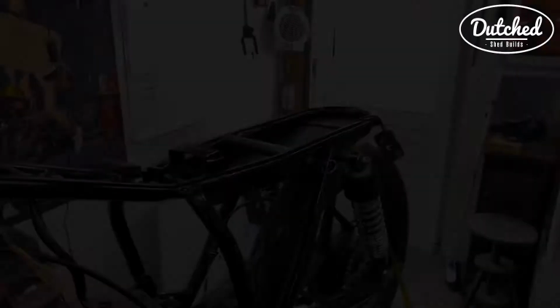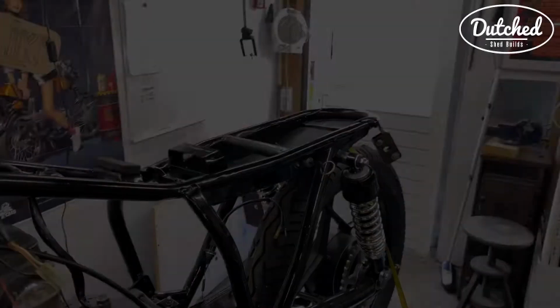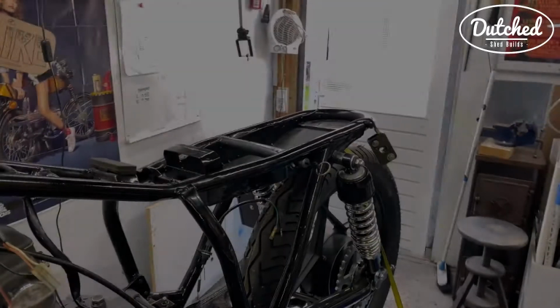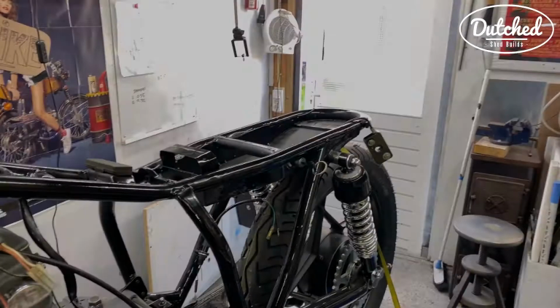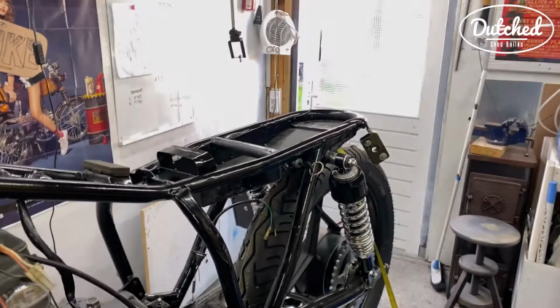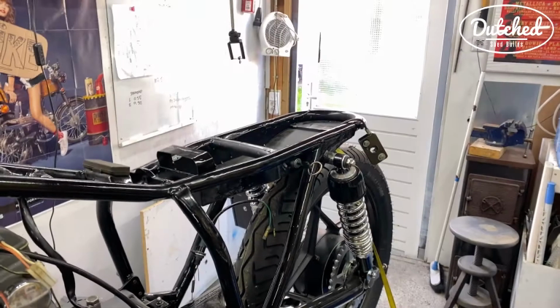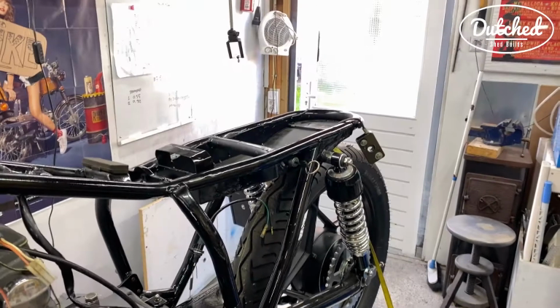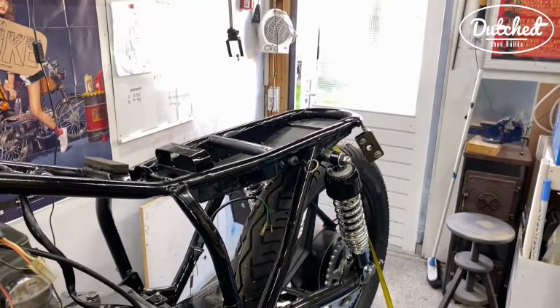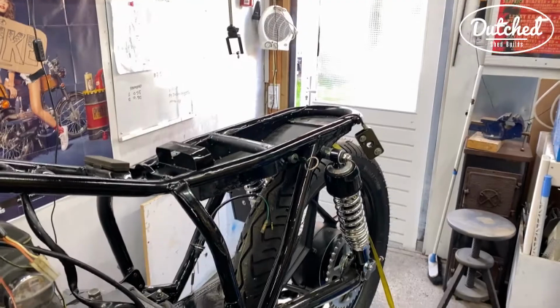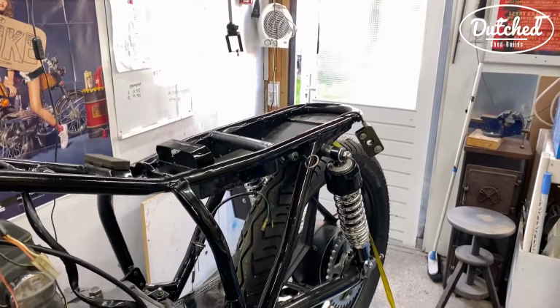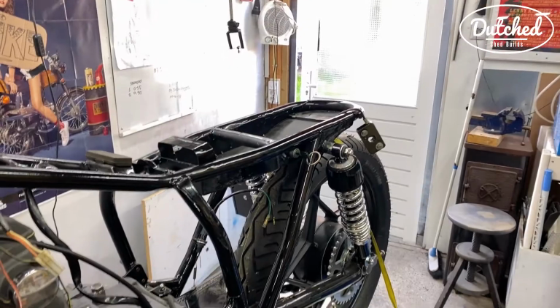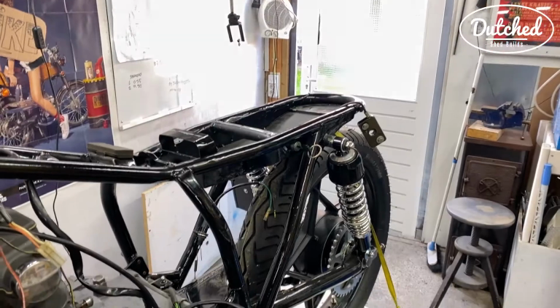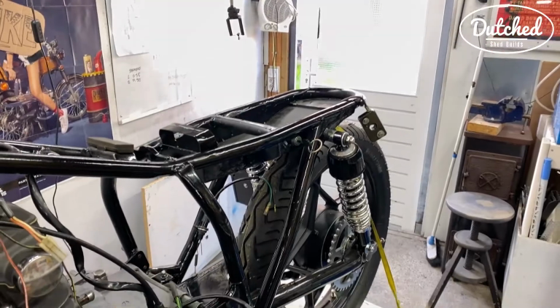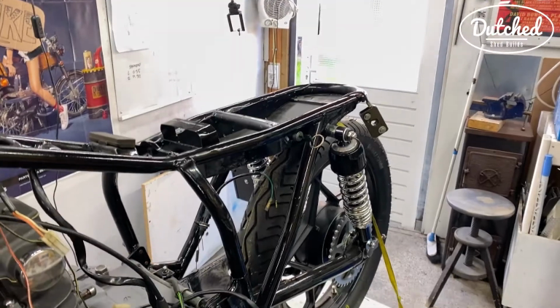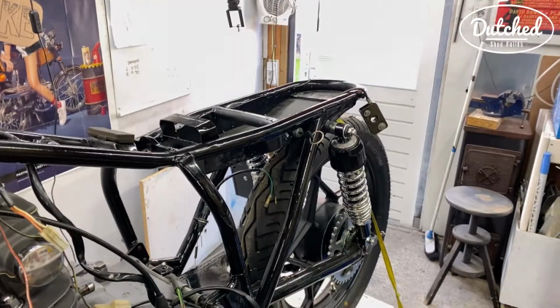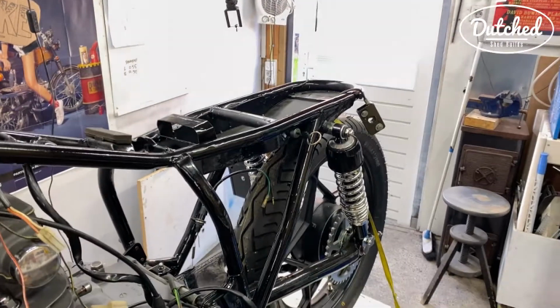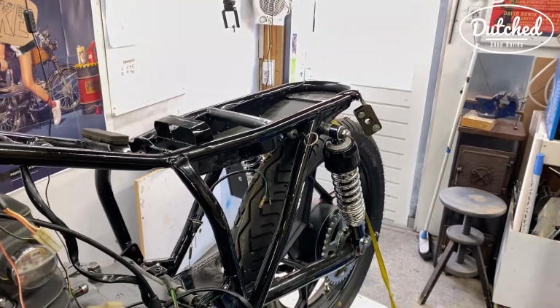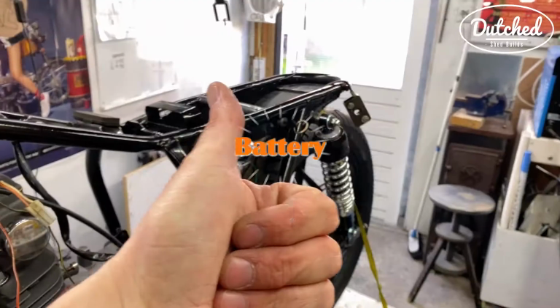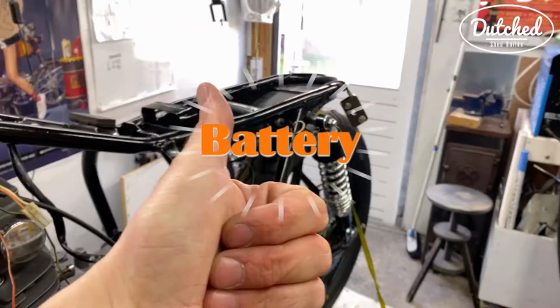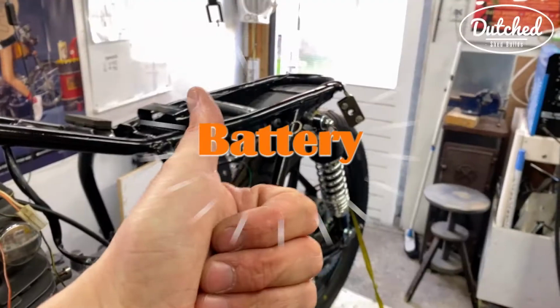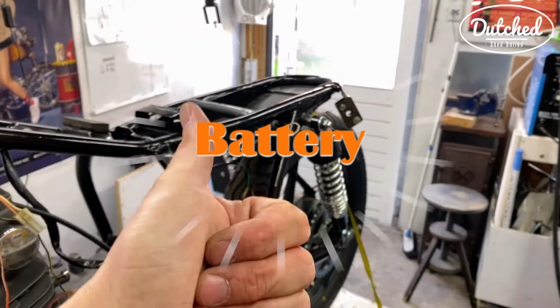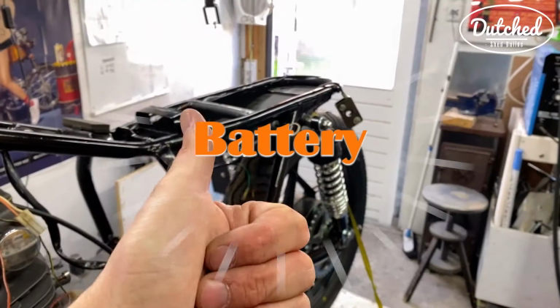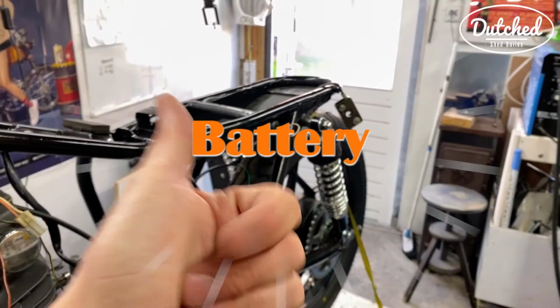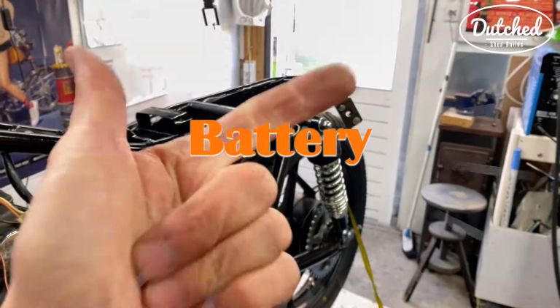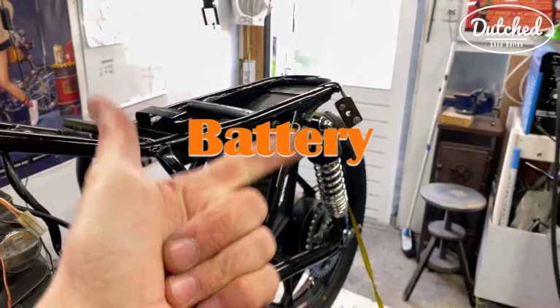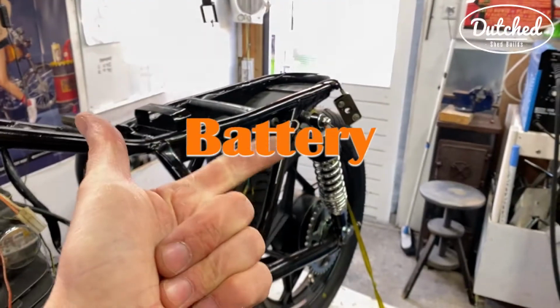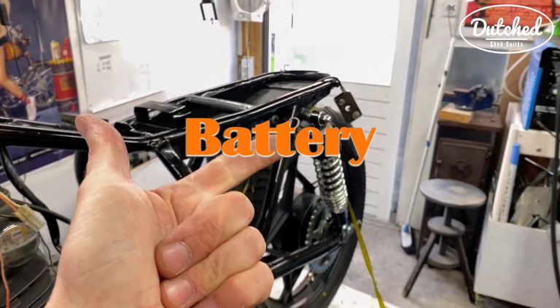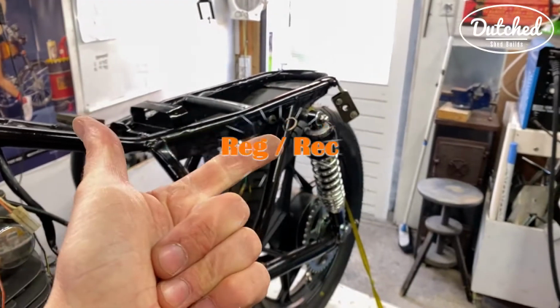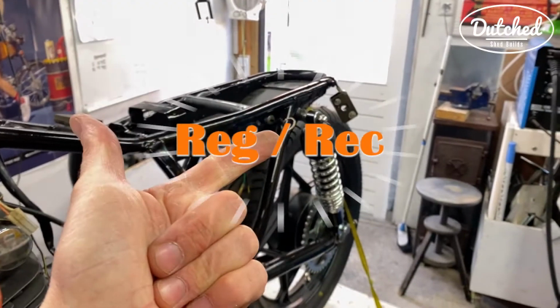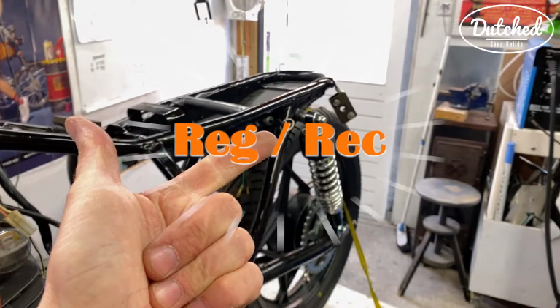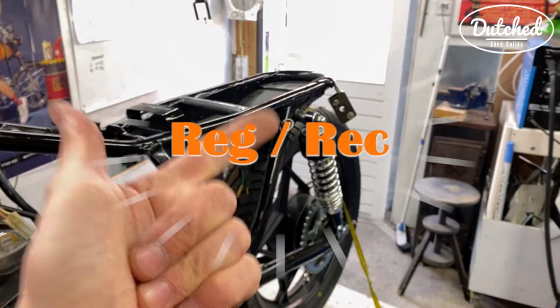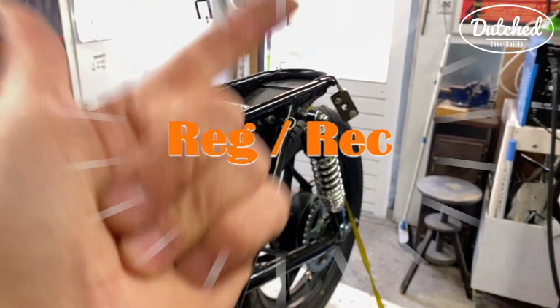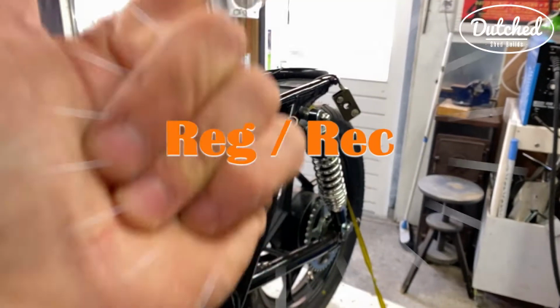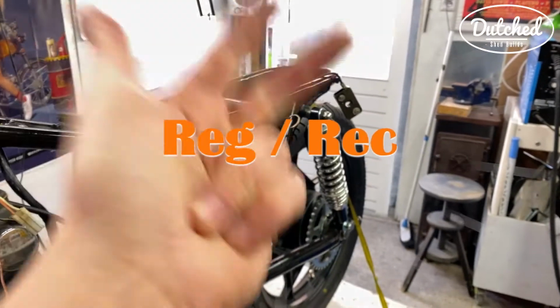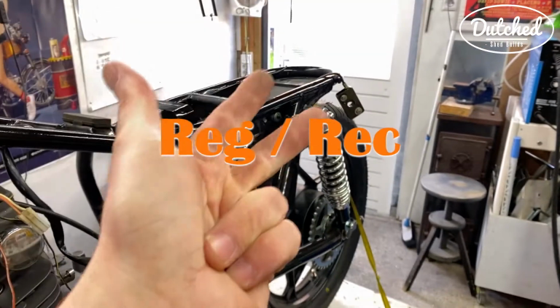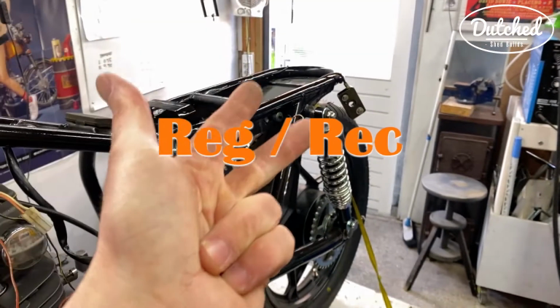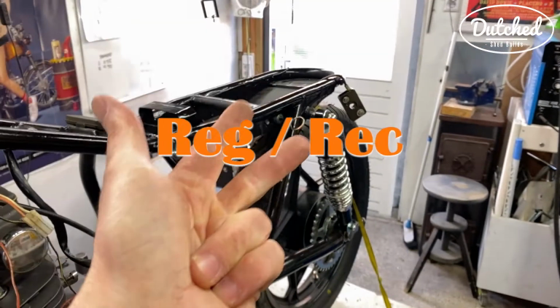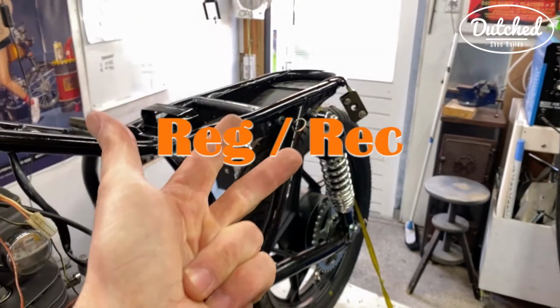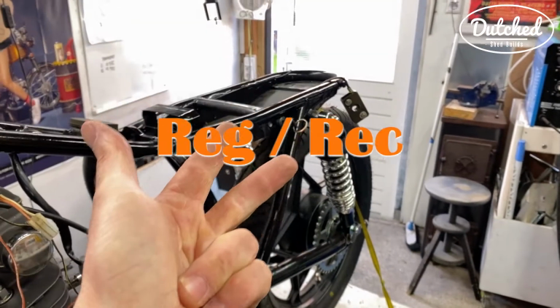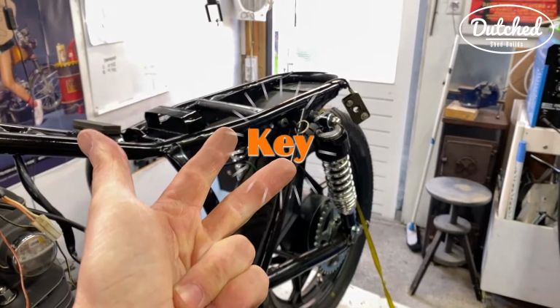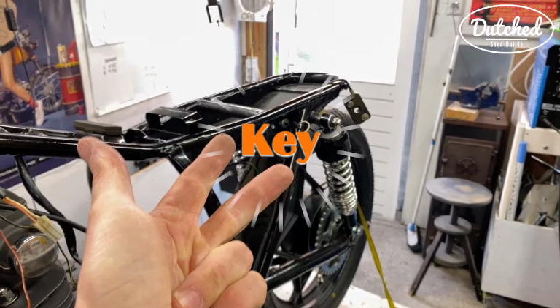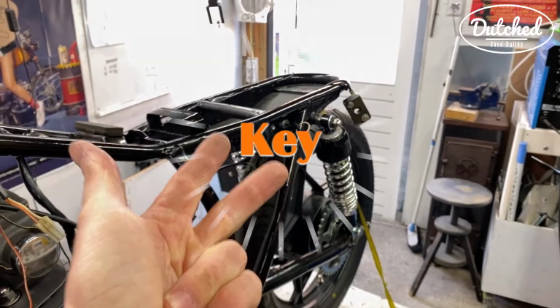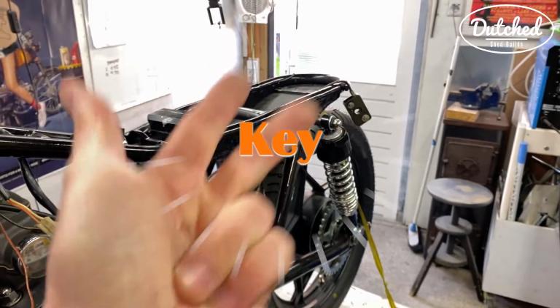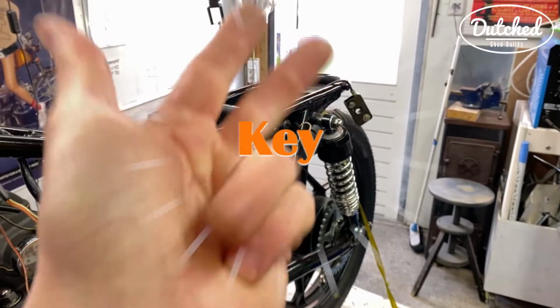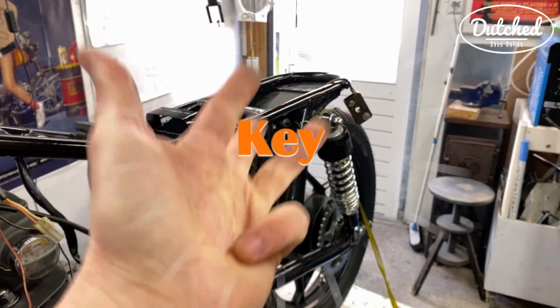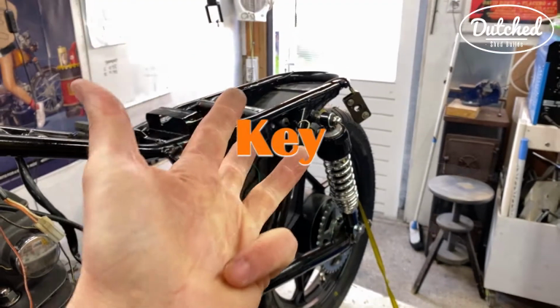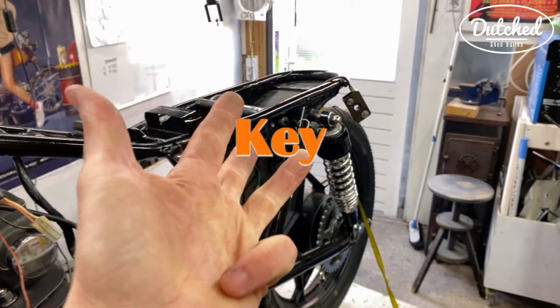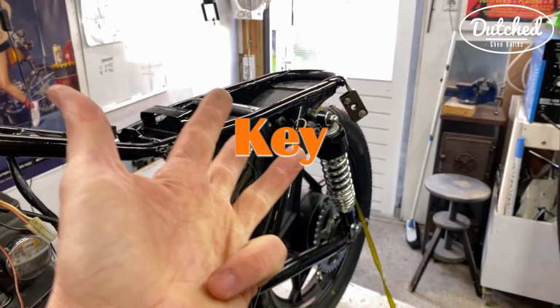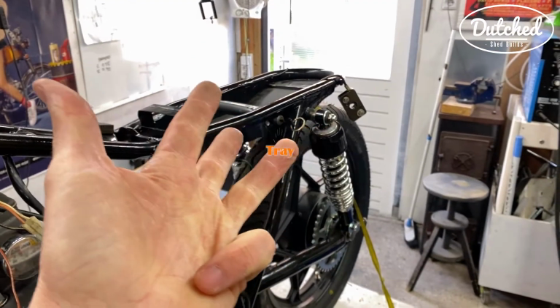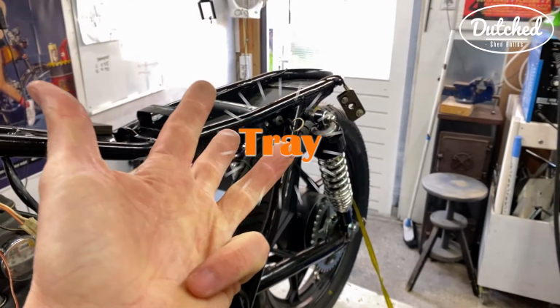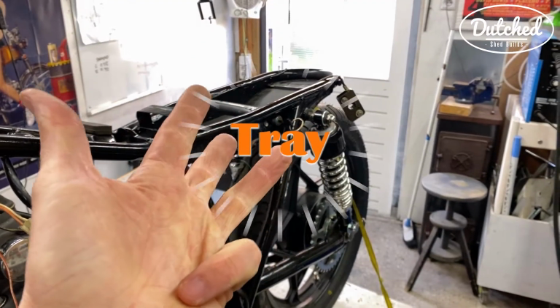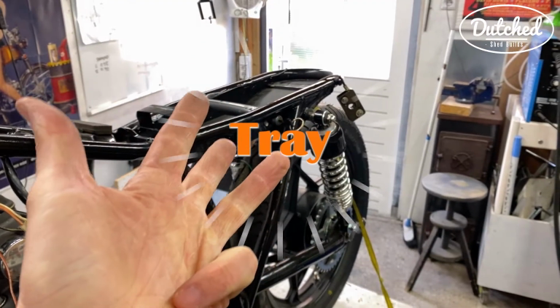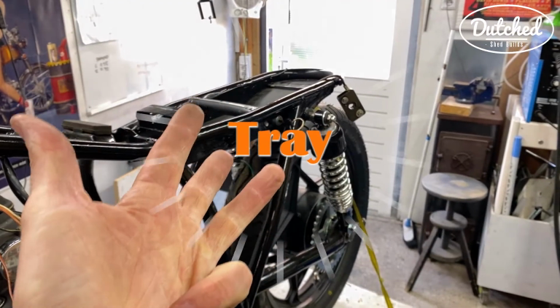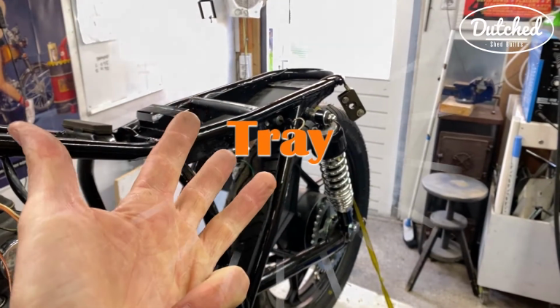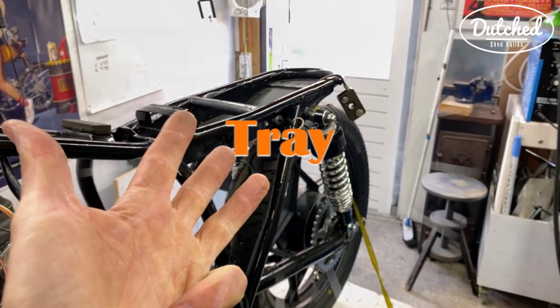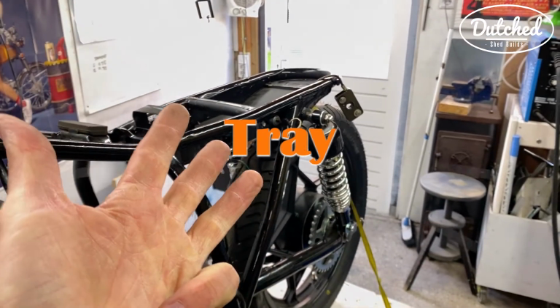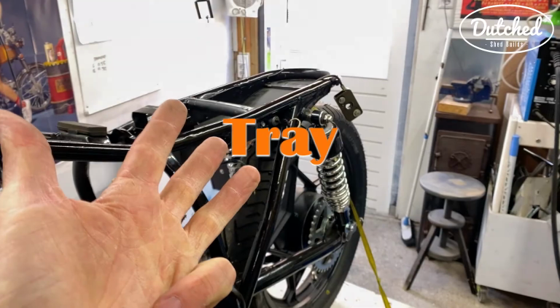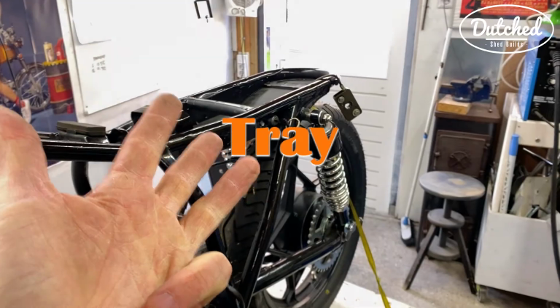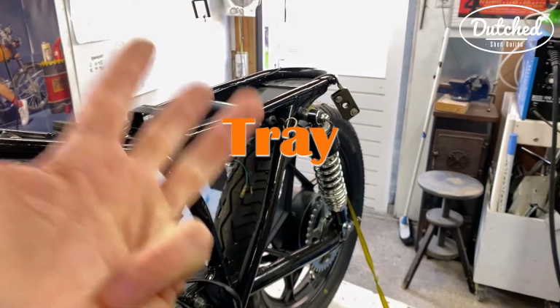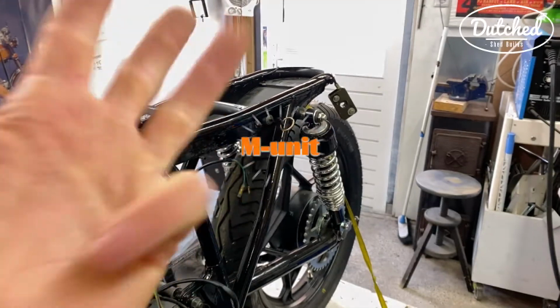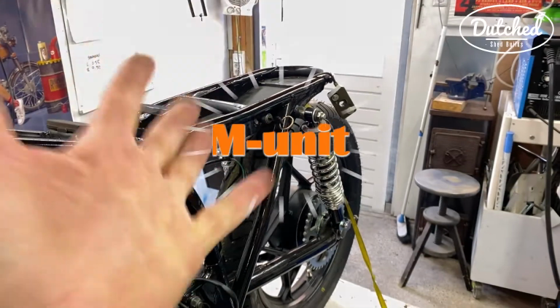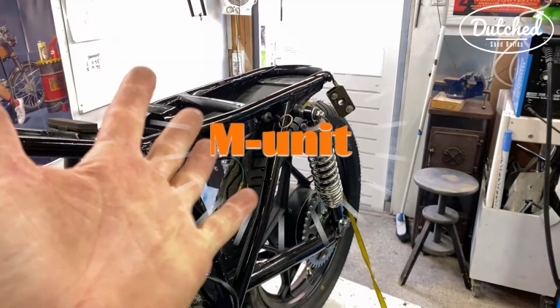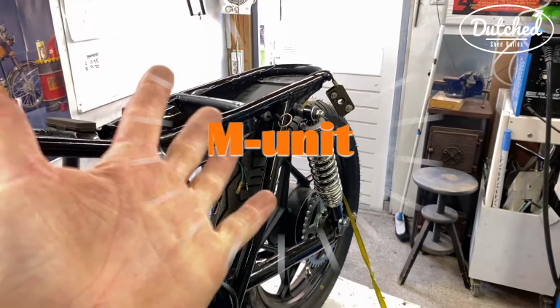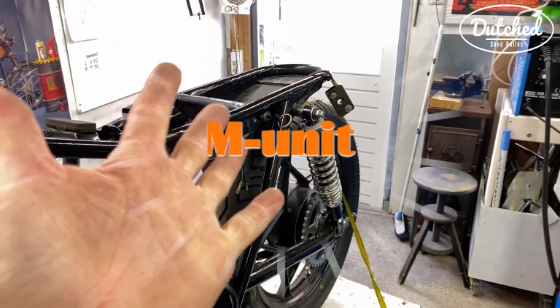So that is the first thing we're going to do: battery, rectifier, key, tray, M unit.